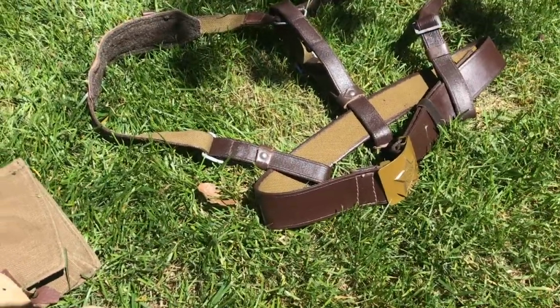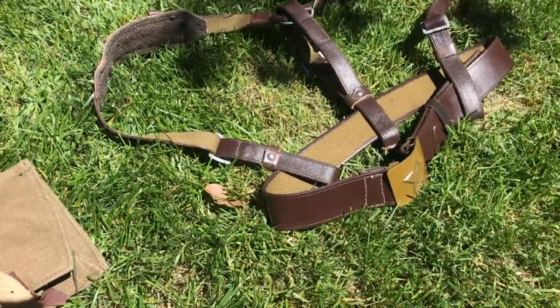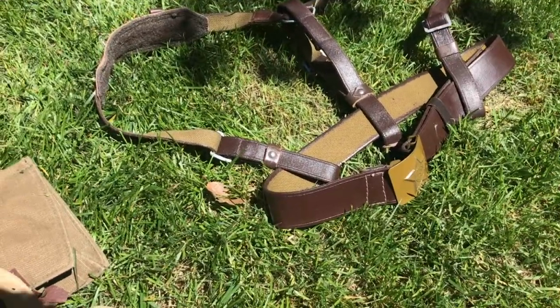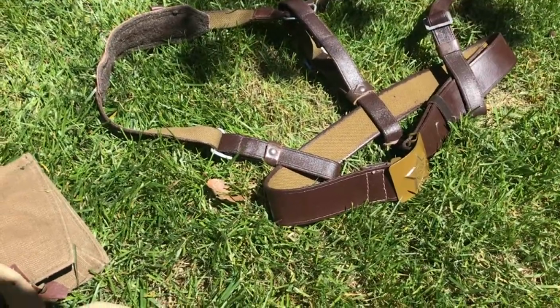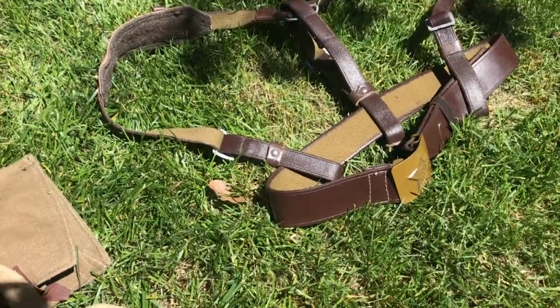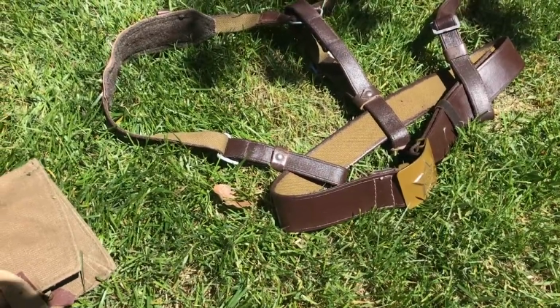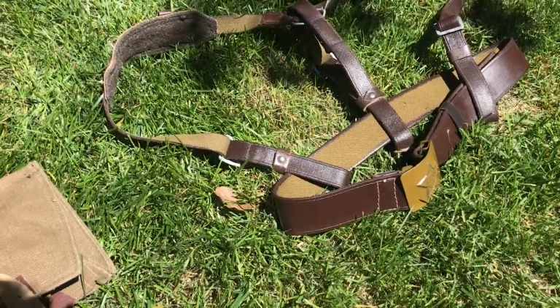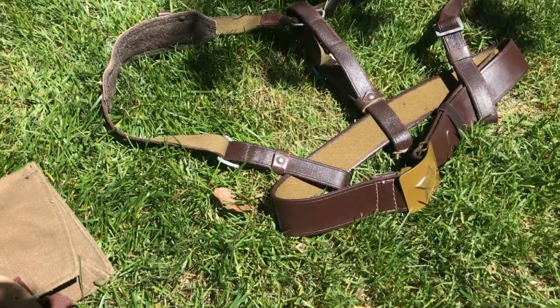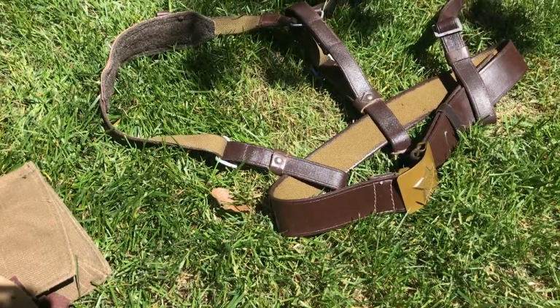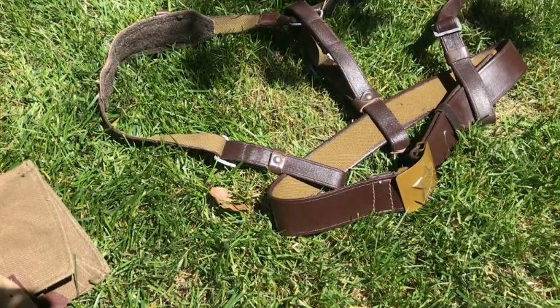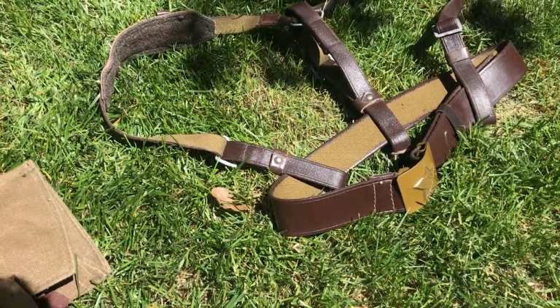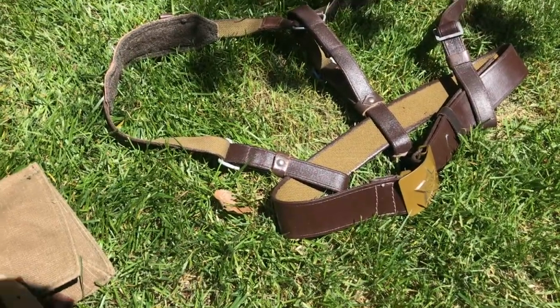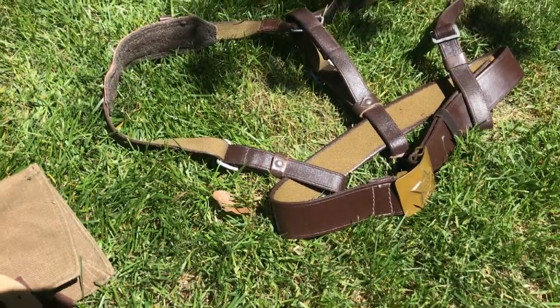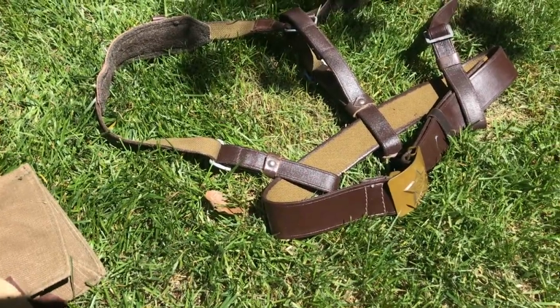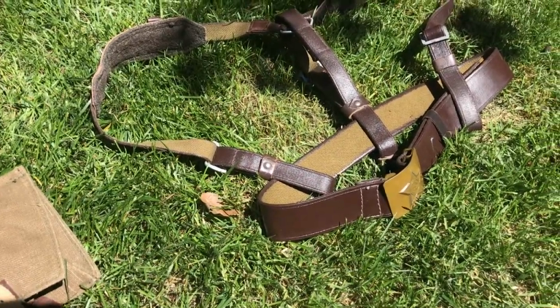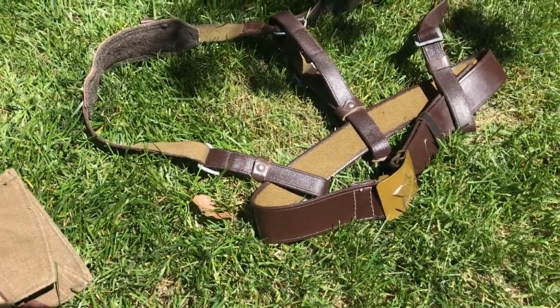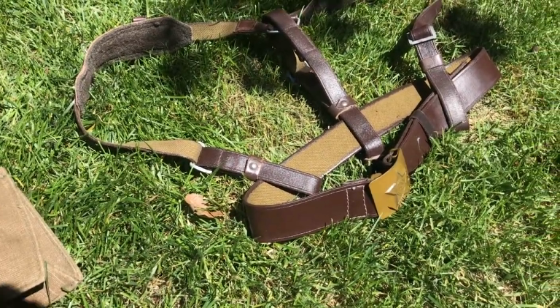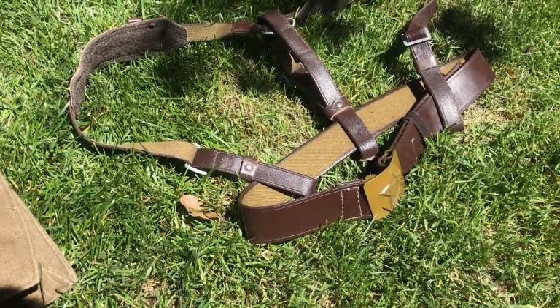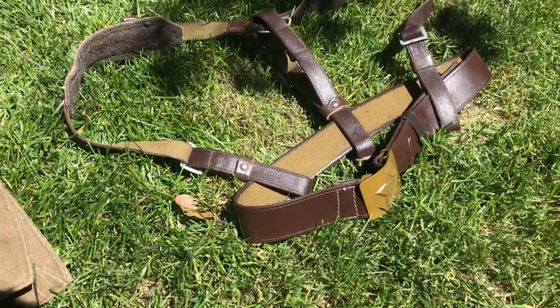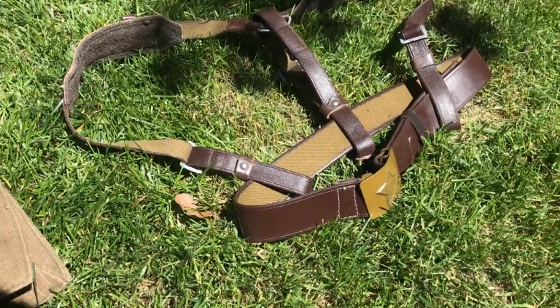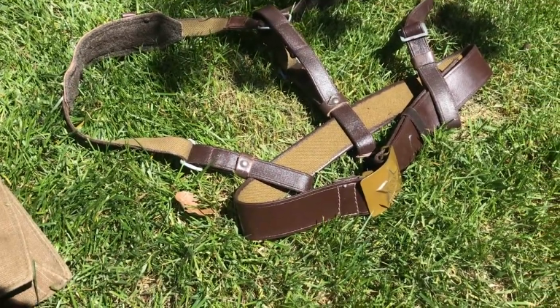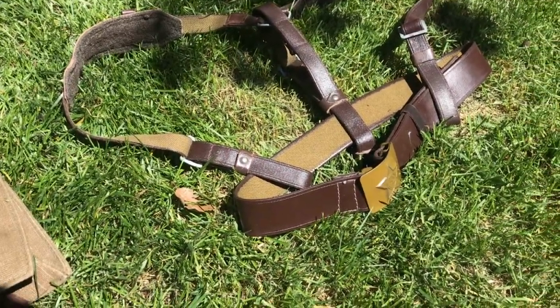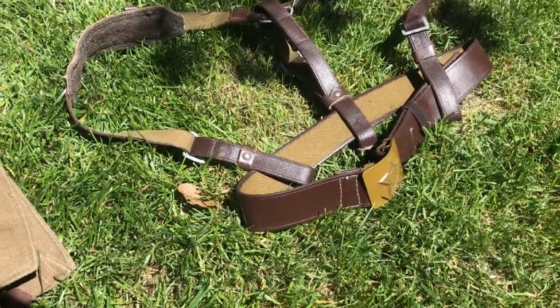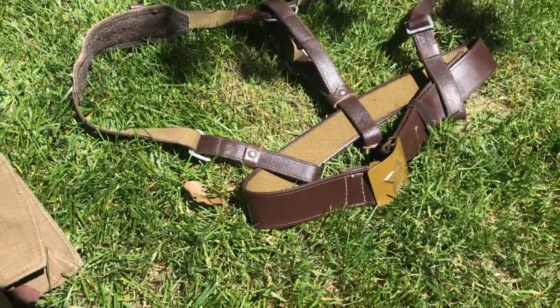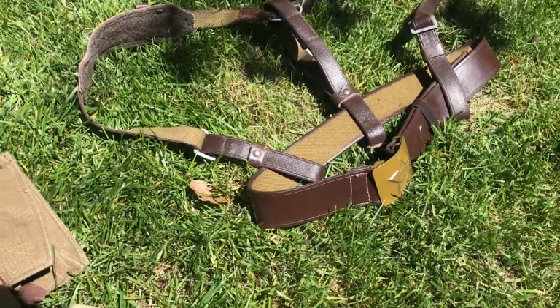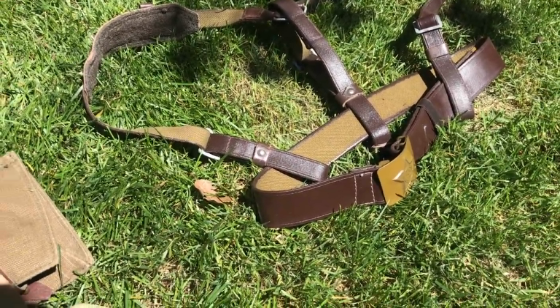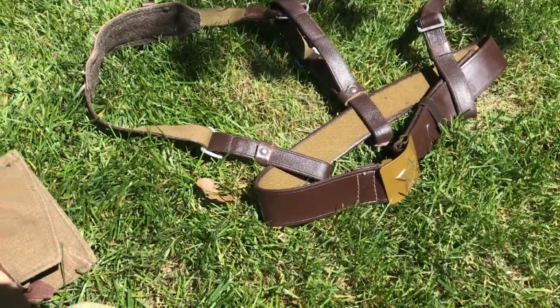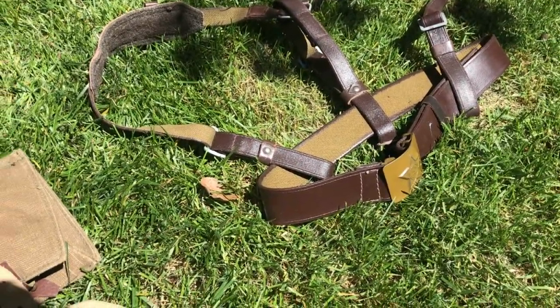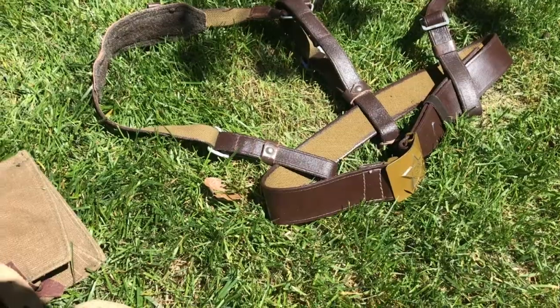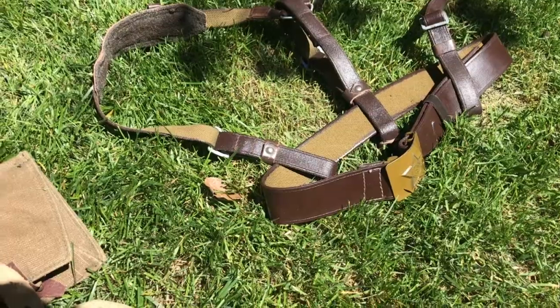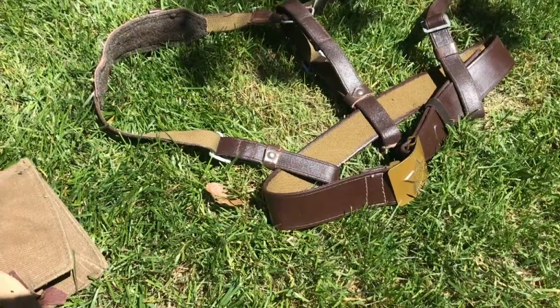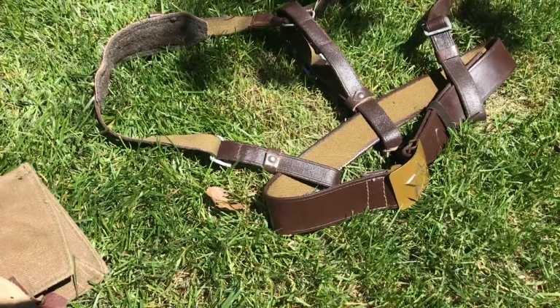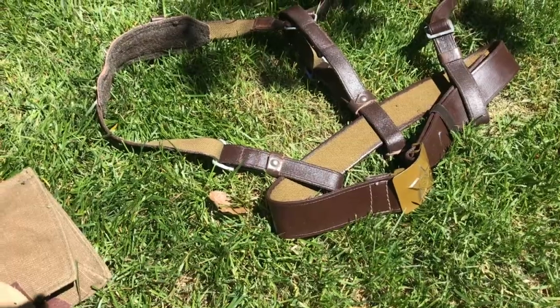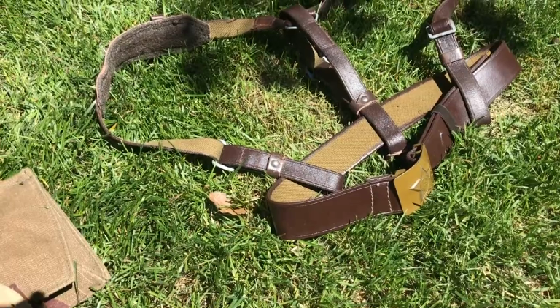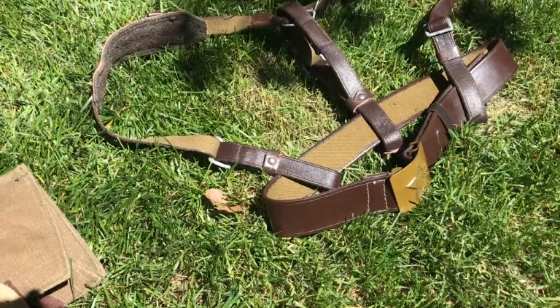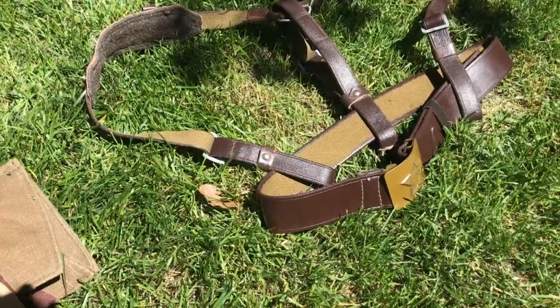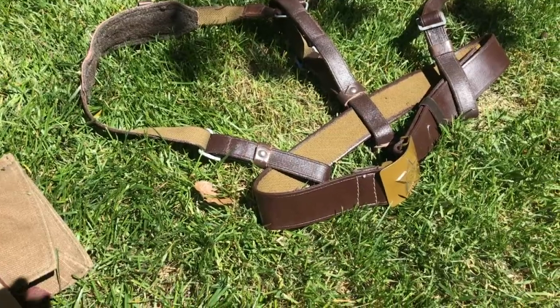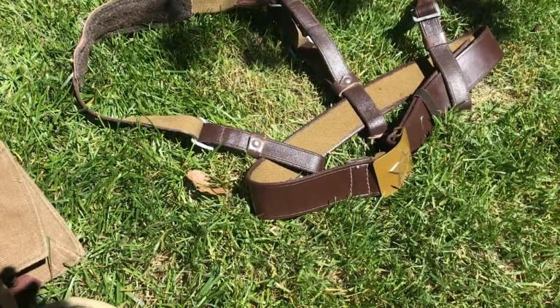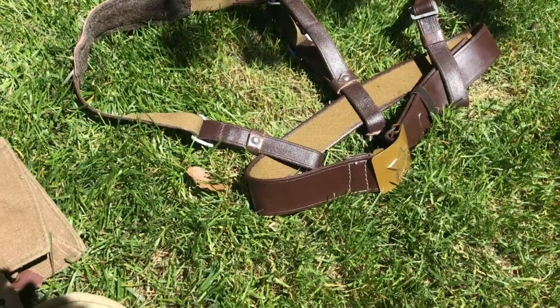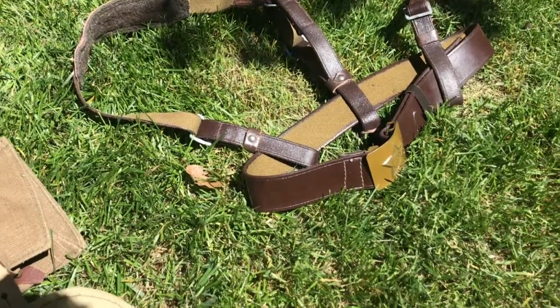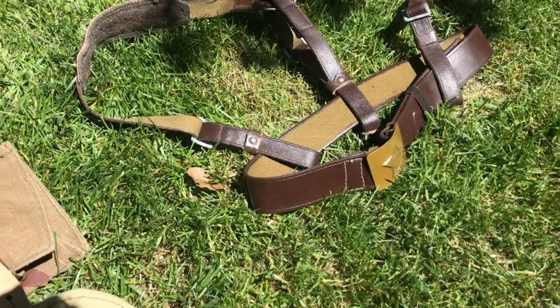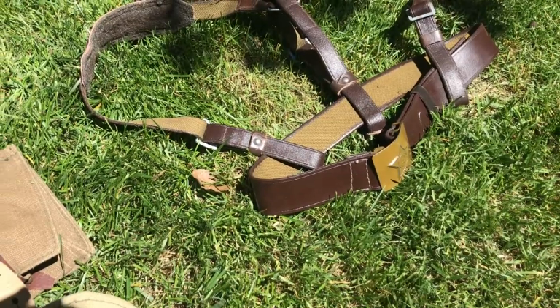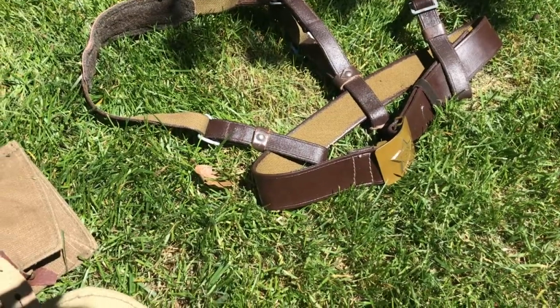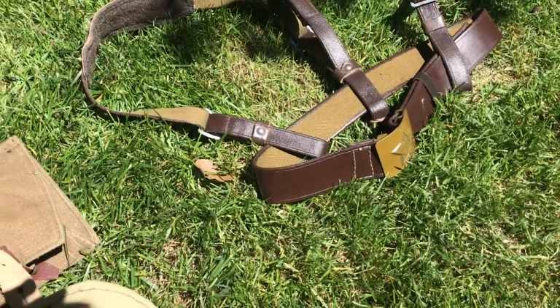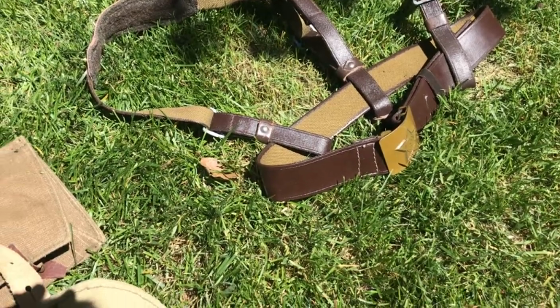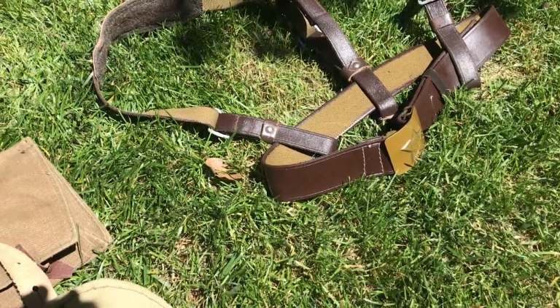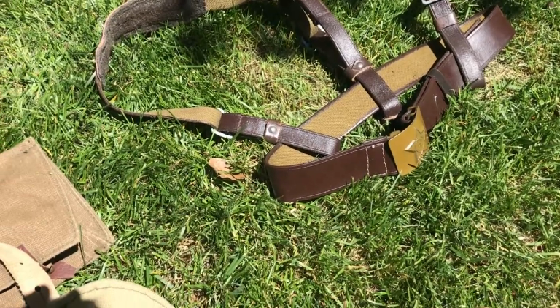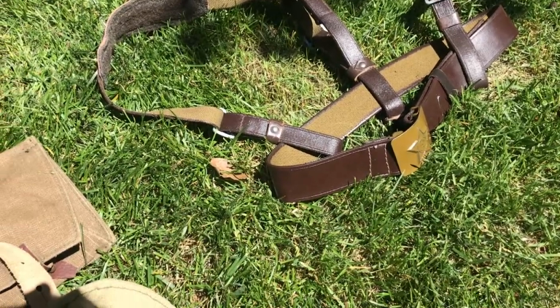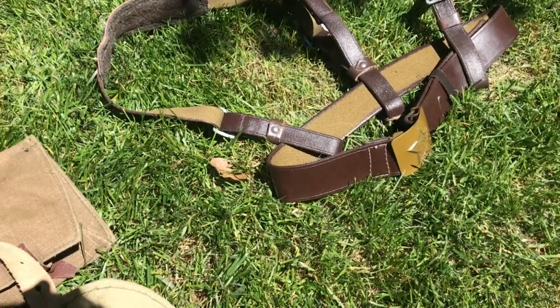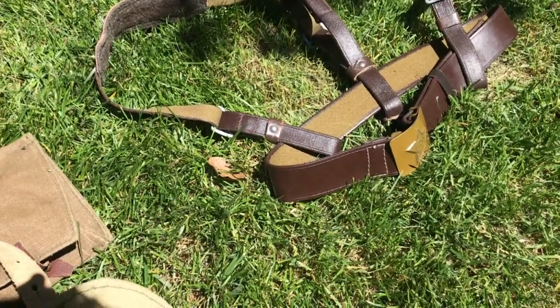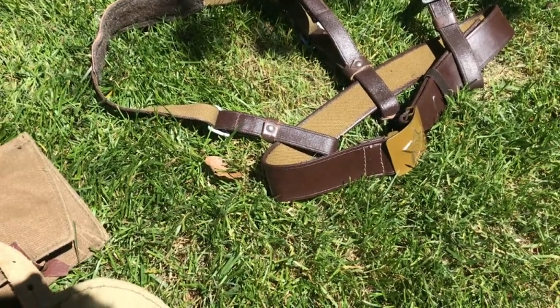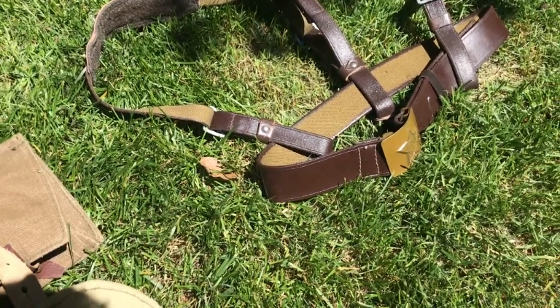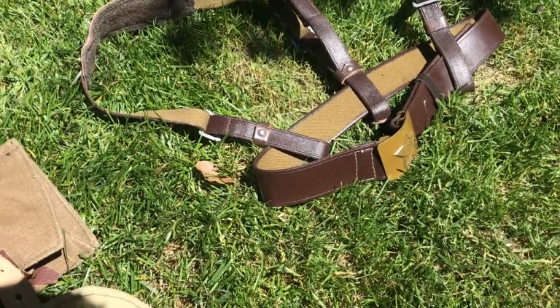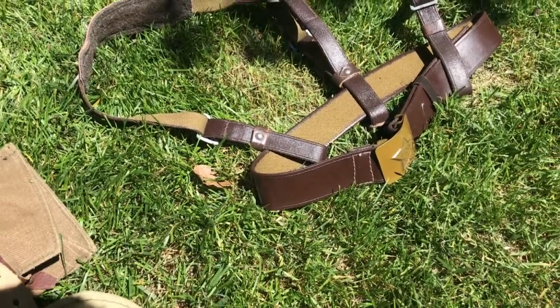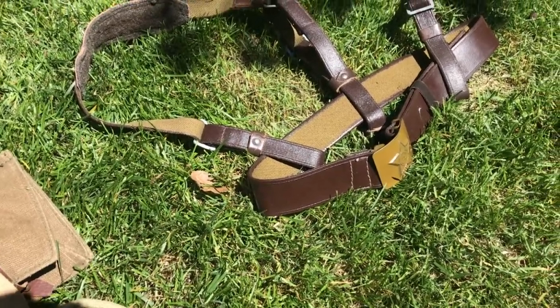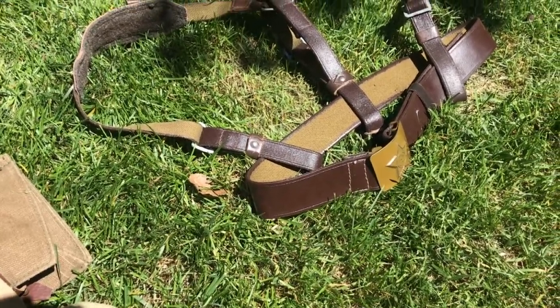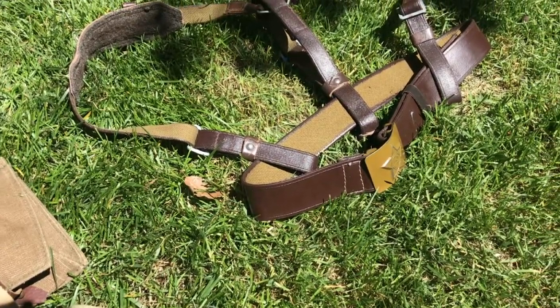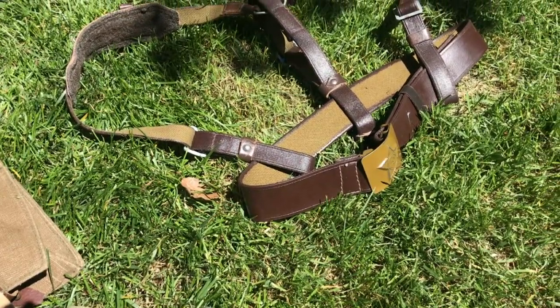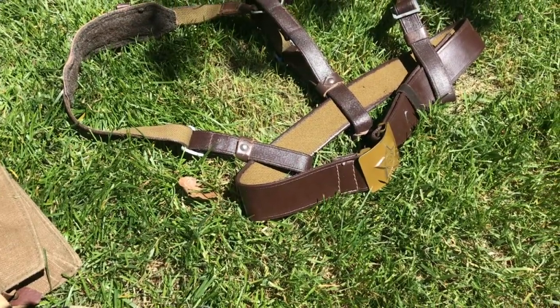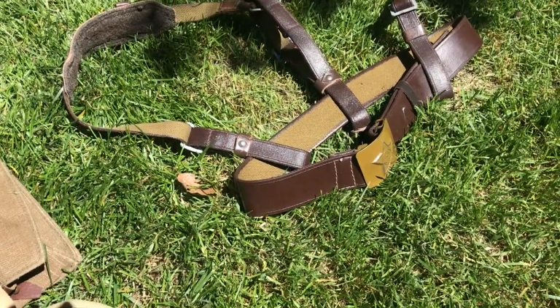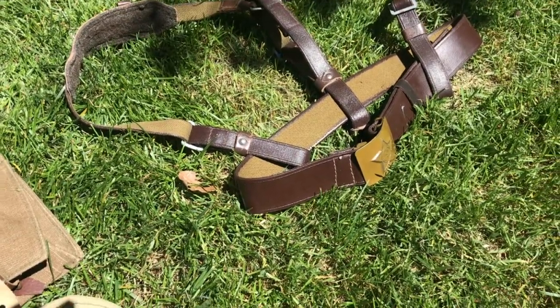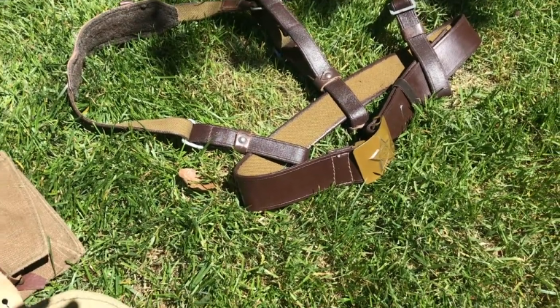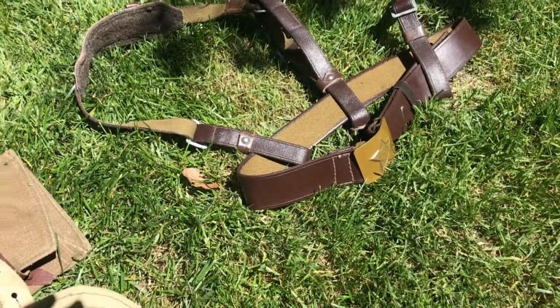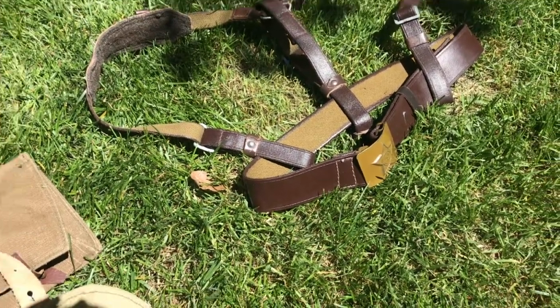The belt was $20, and the Y-straps came with the uniform without the belt, which was kind of strange. You can usually find the belt and Y-straps together for about $20.